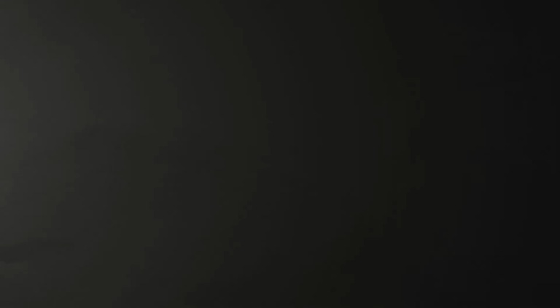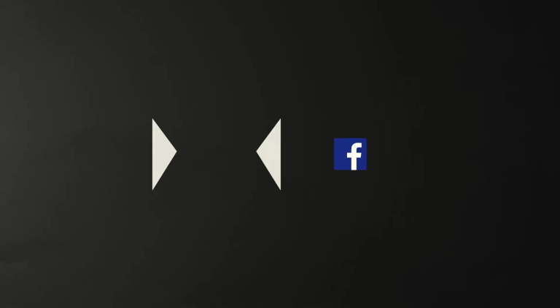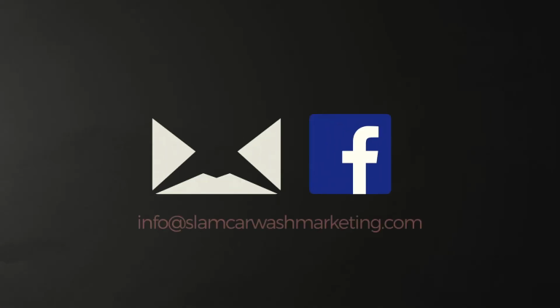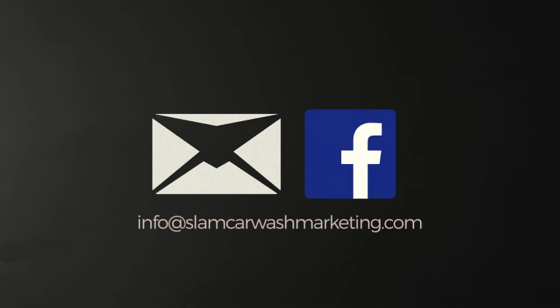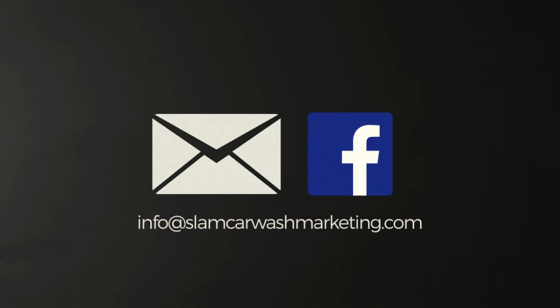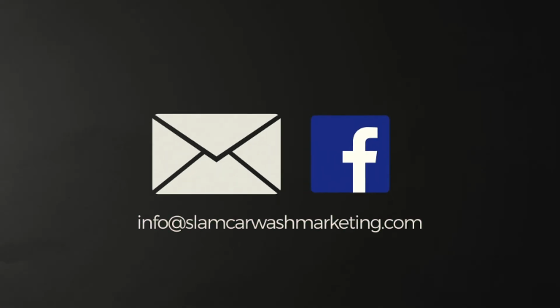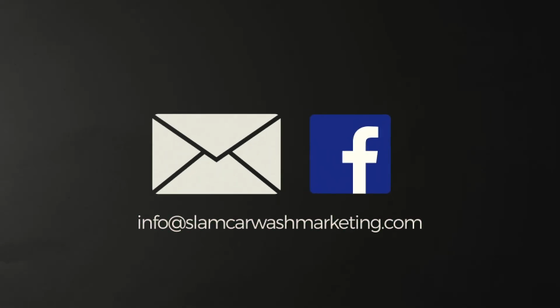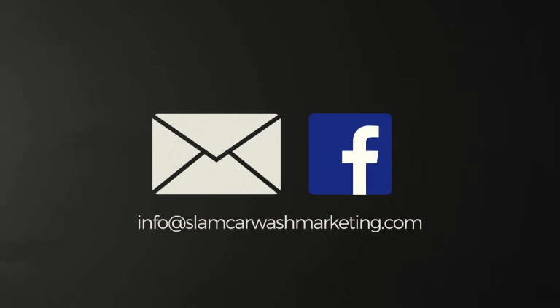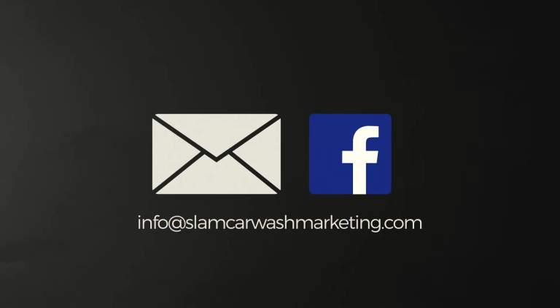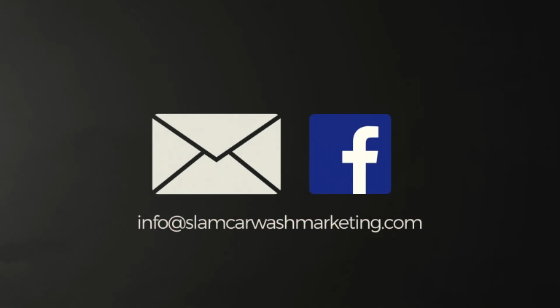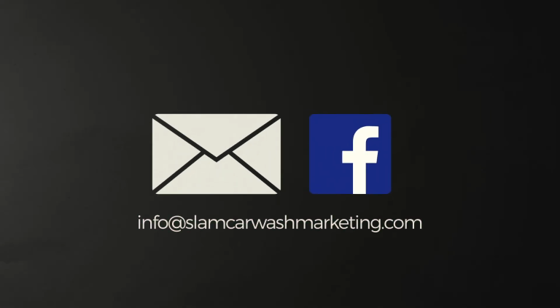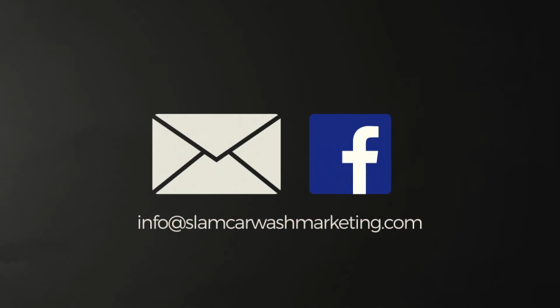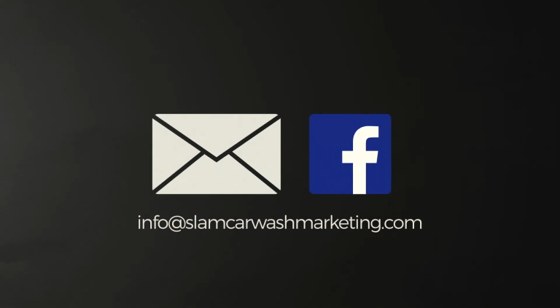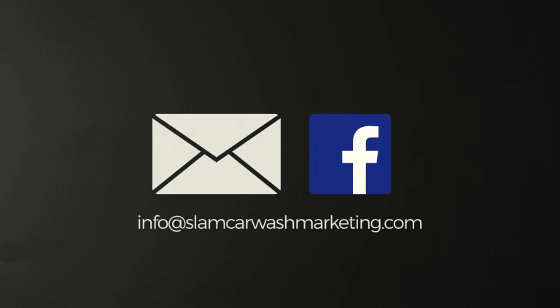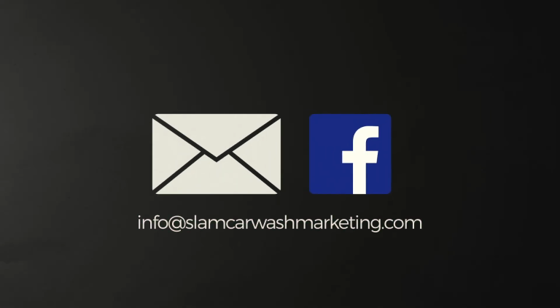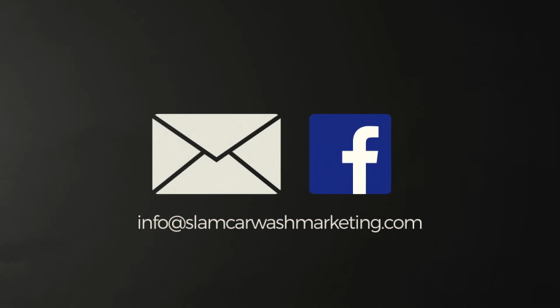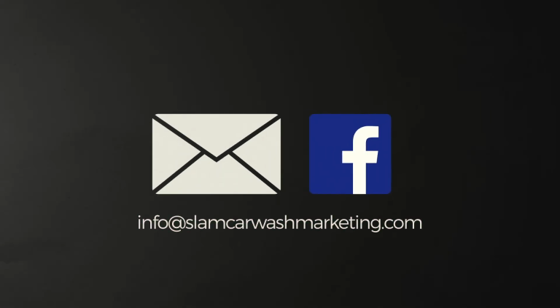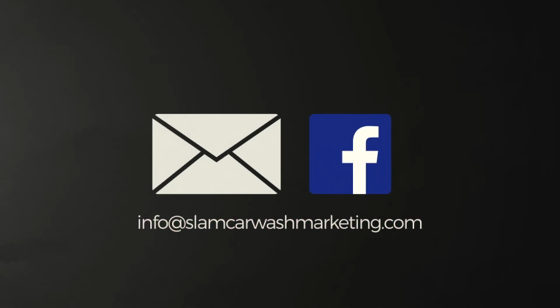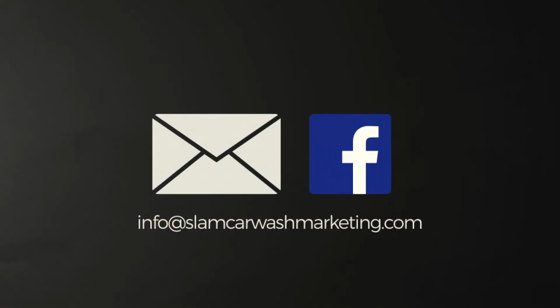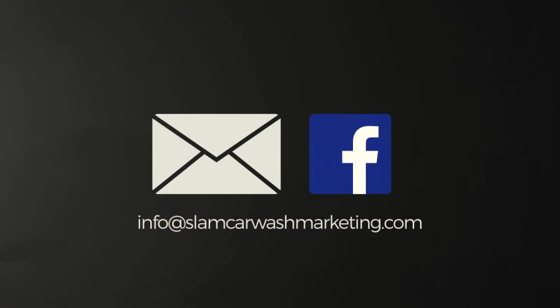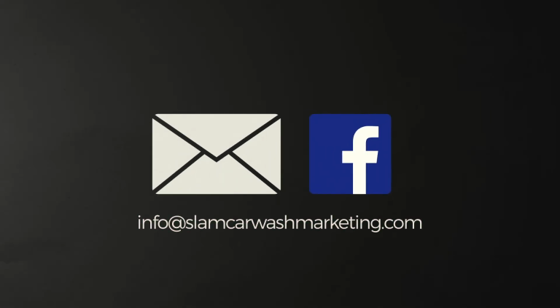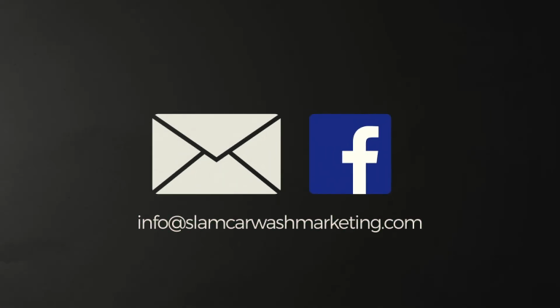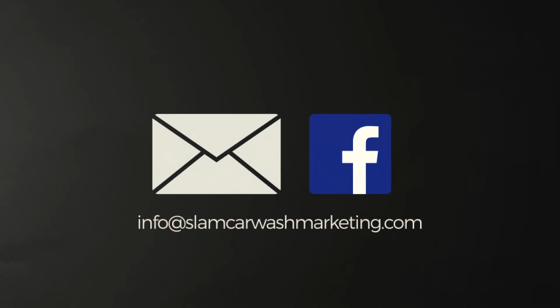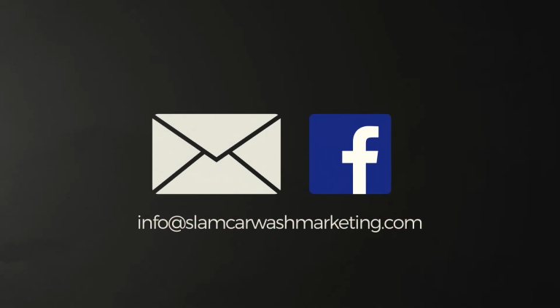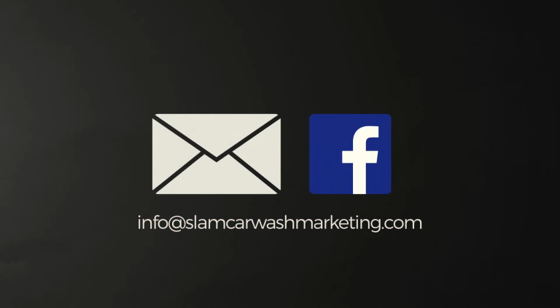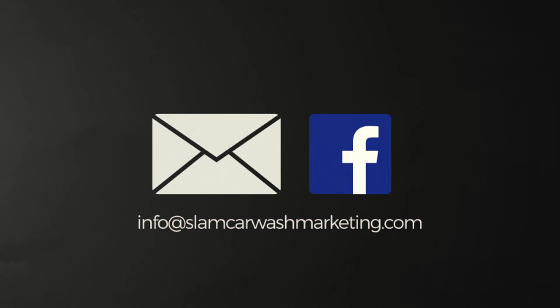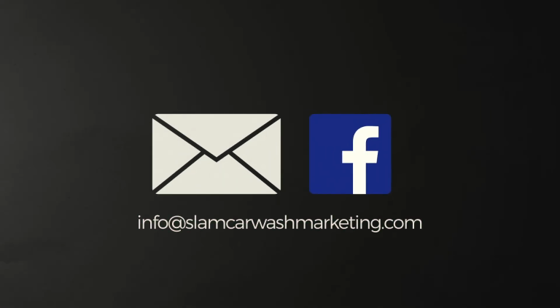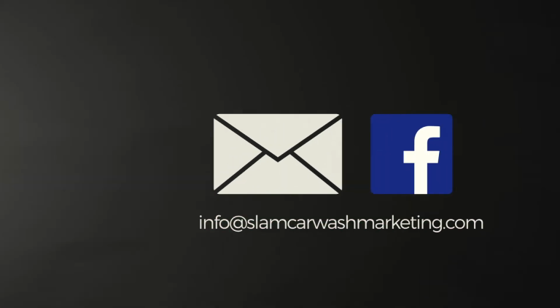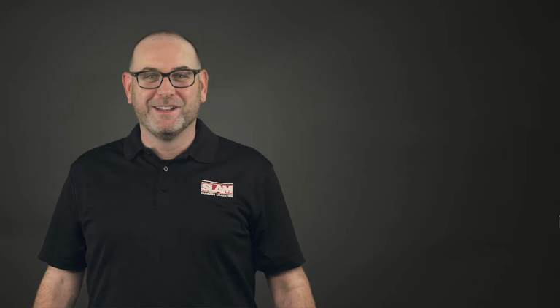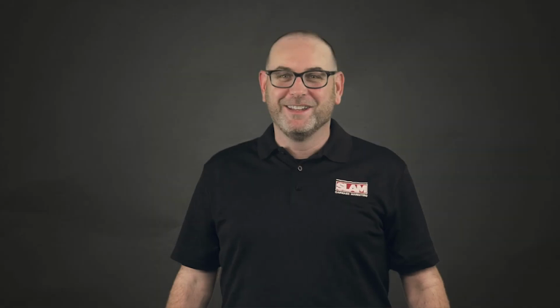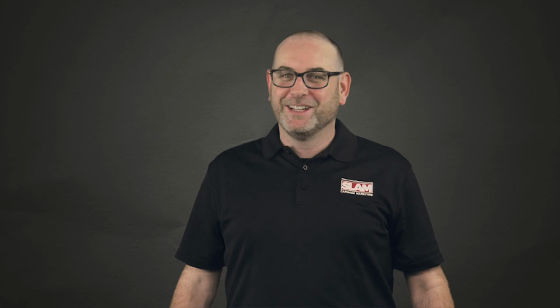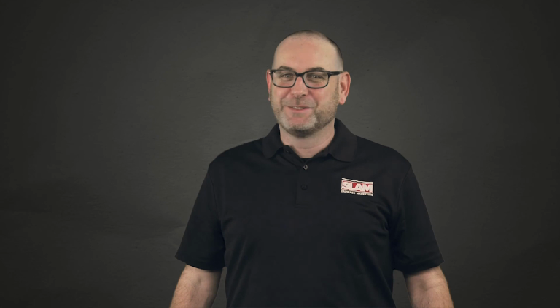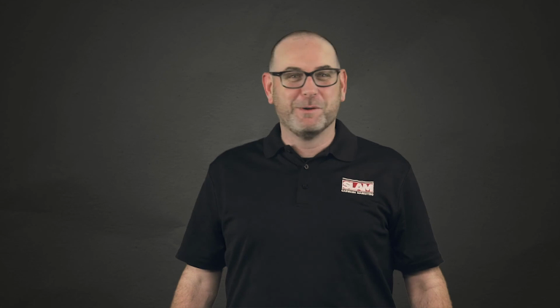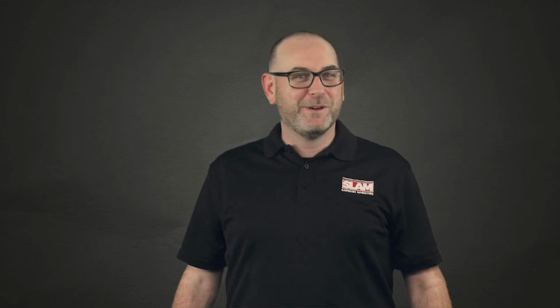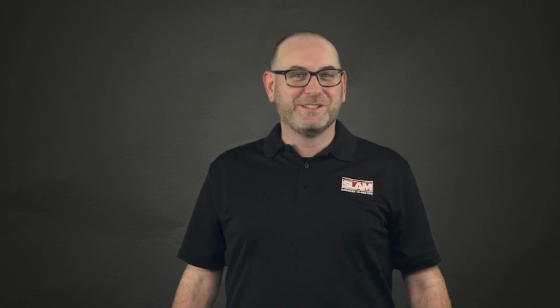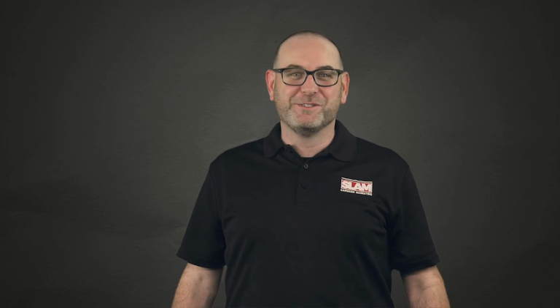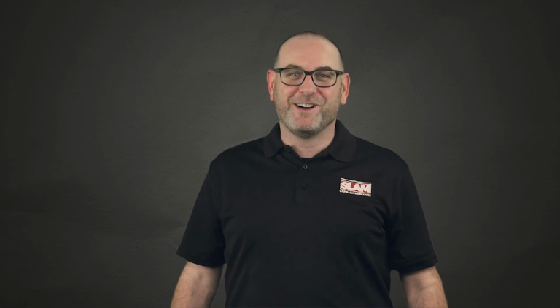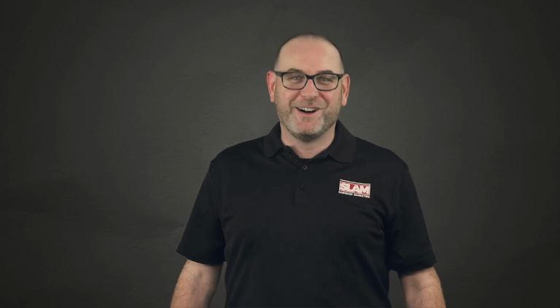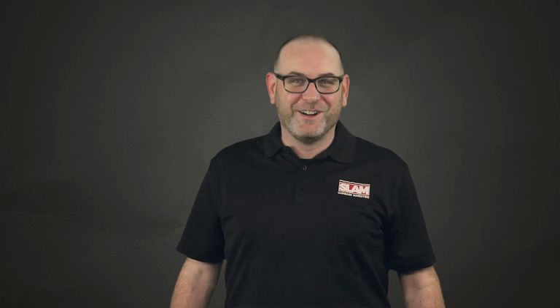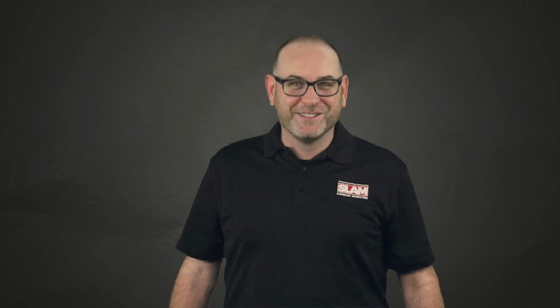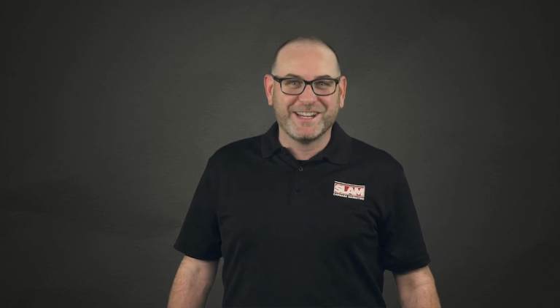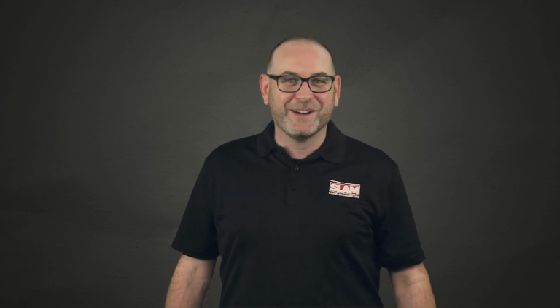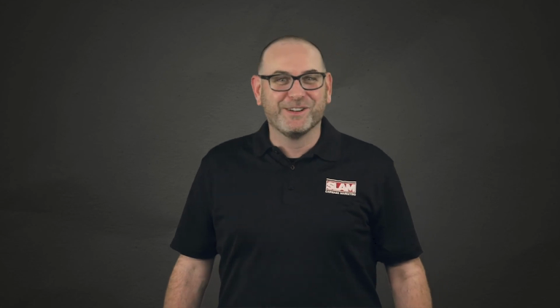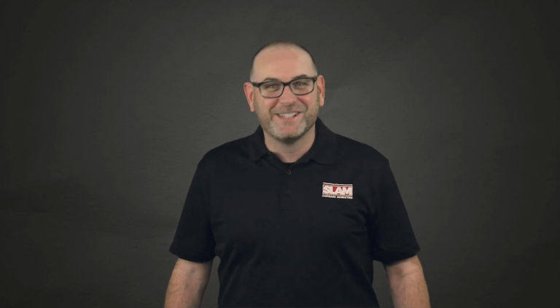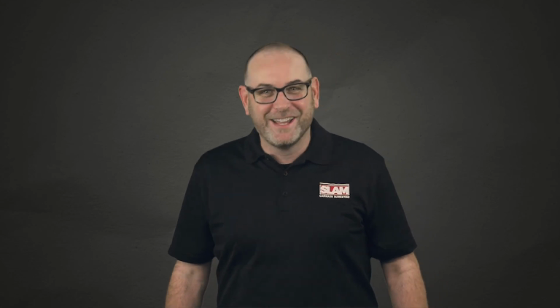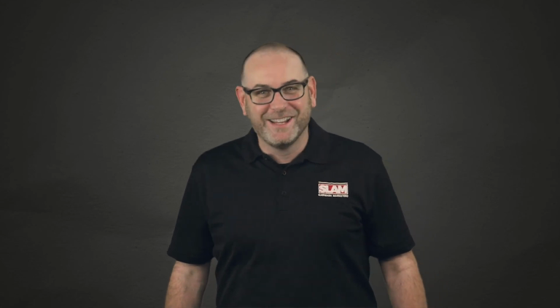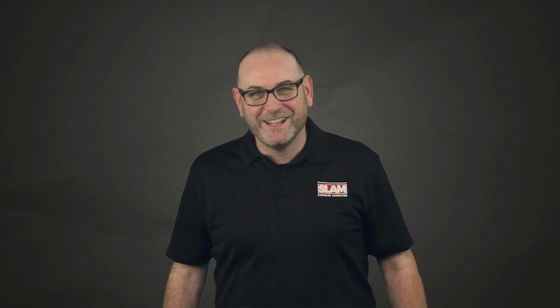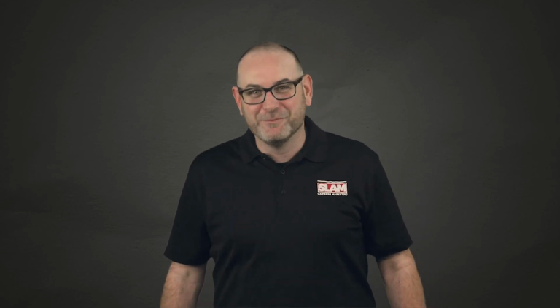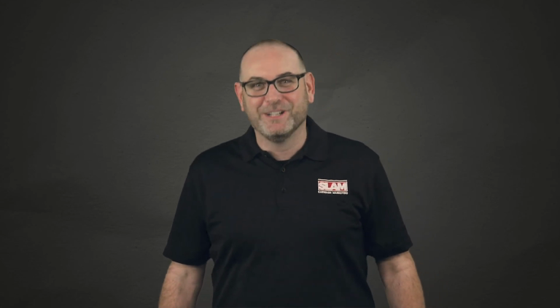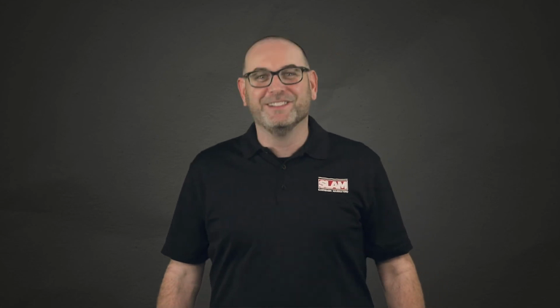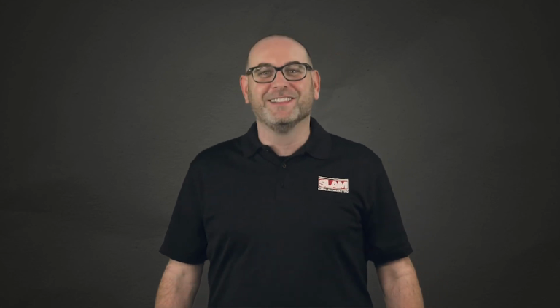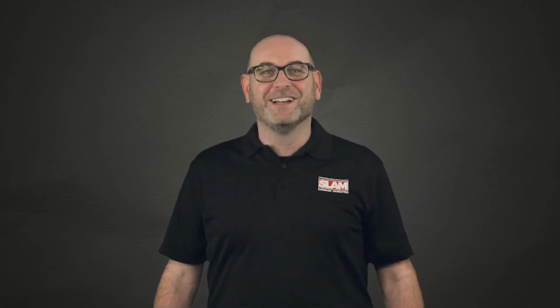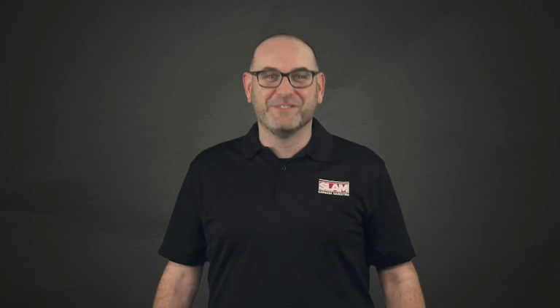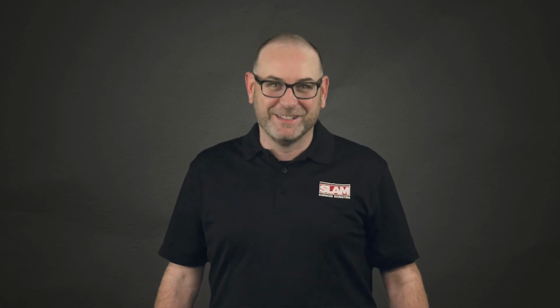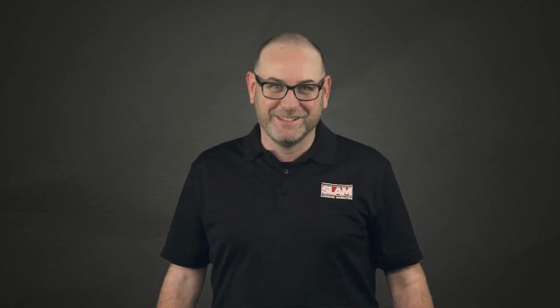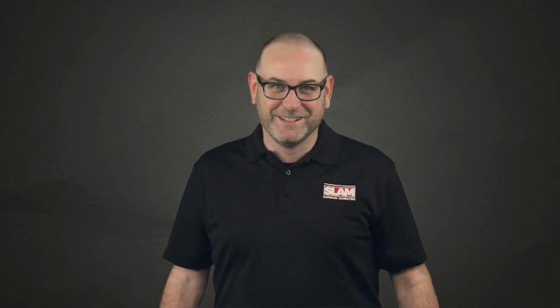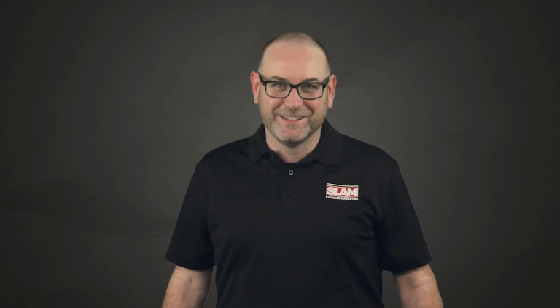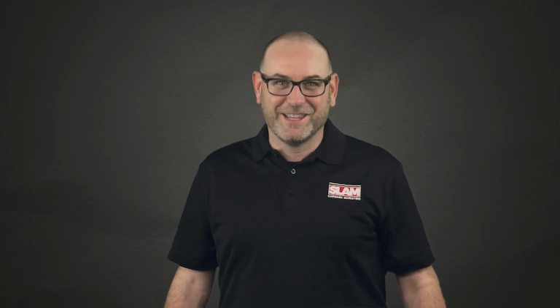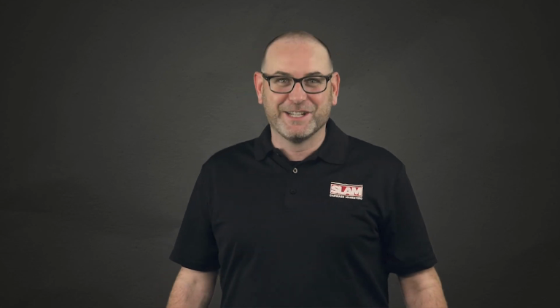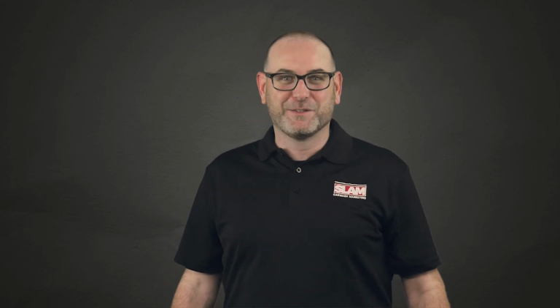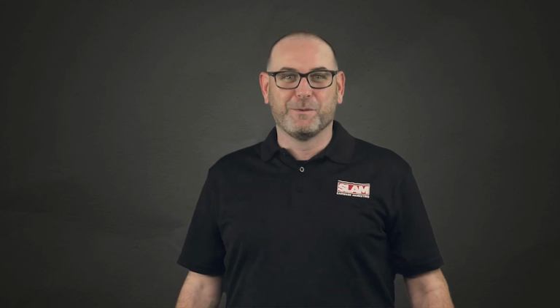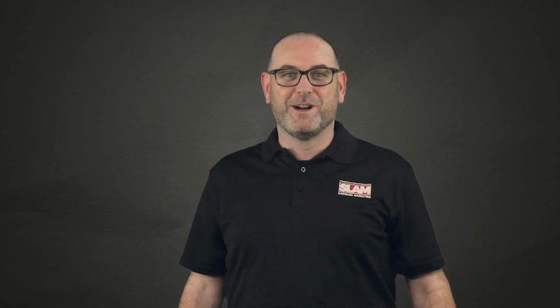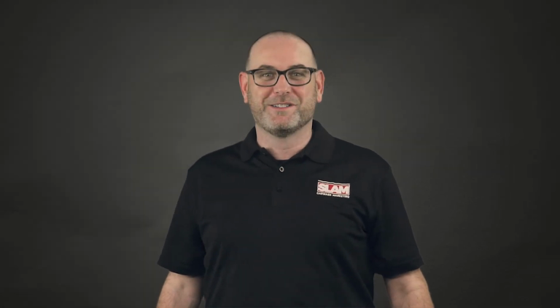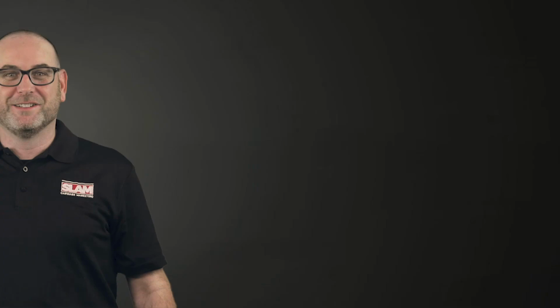If you need help launching your car wash, give us a call at SLAMM. It's what we do all day every day and we love it. Thanks for watching.